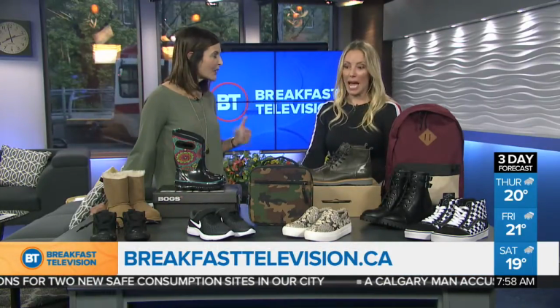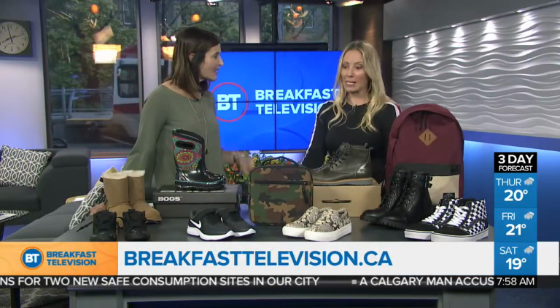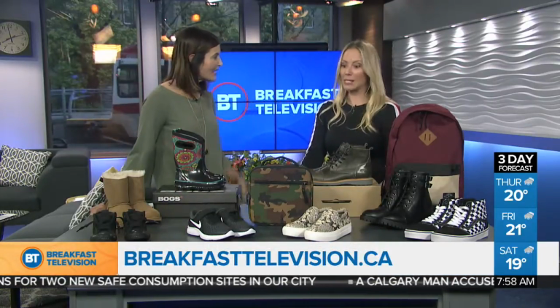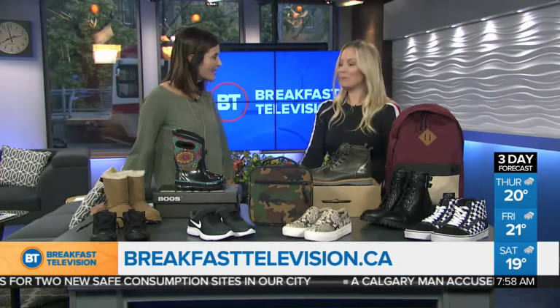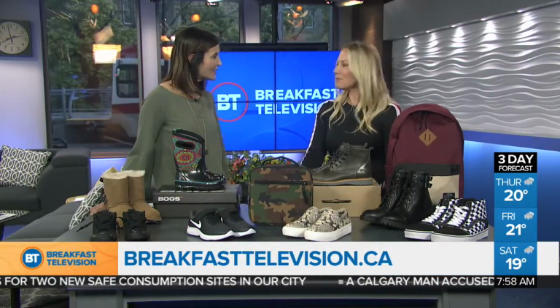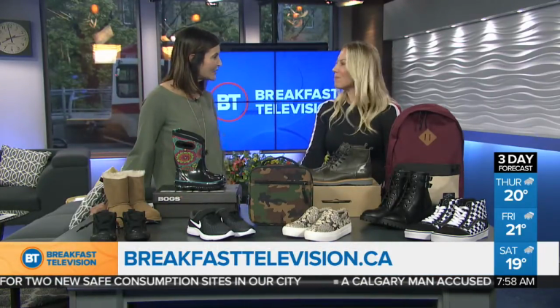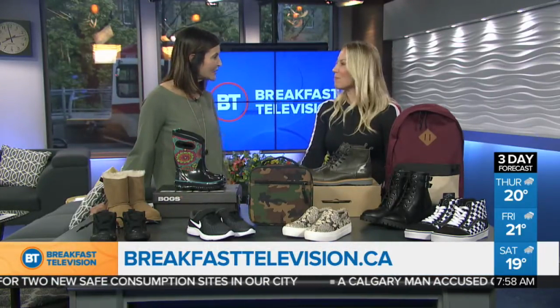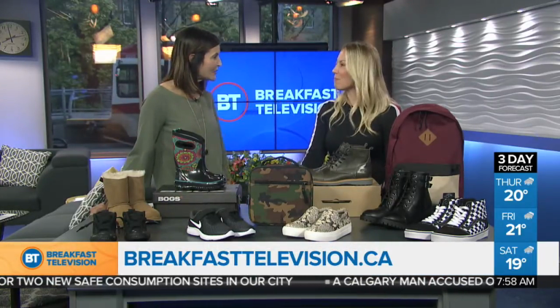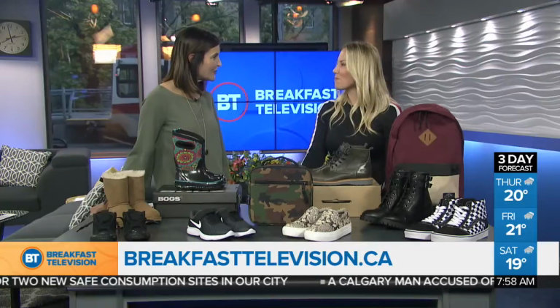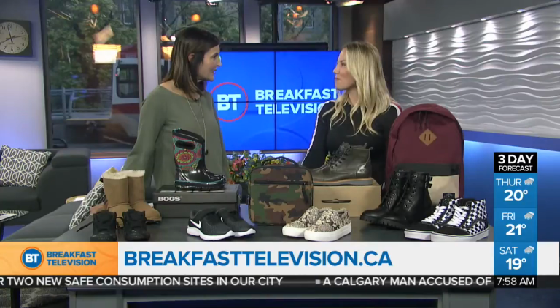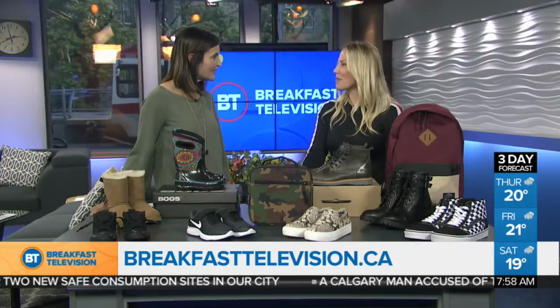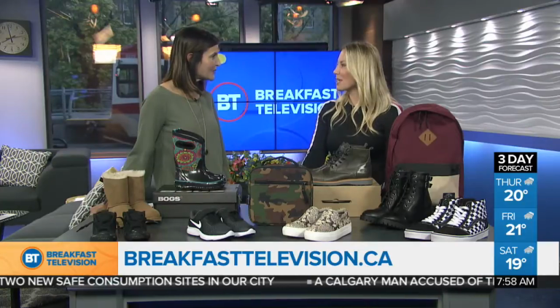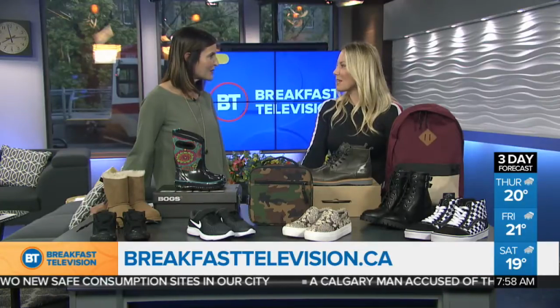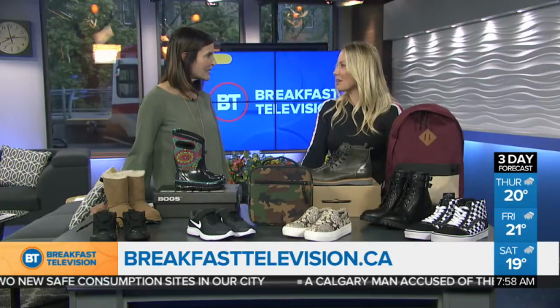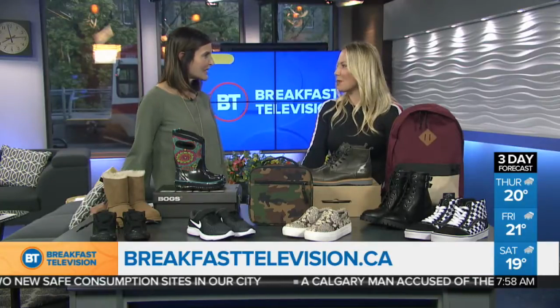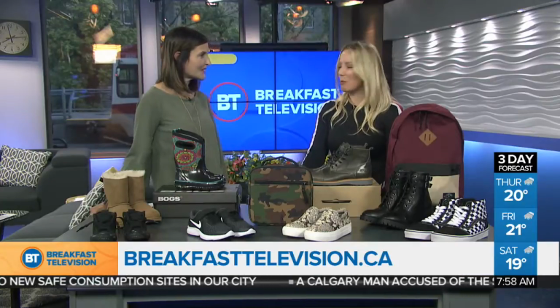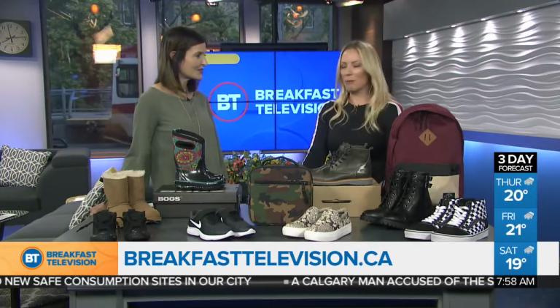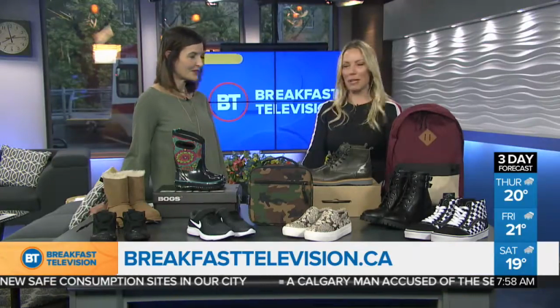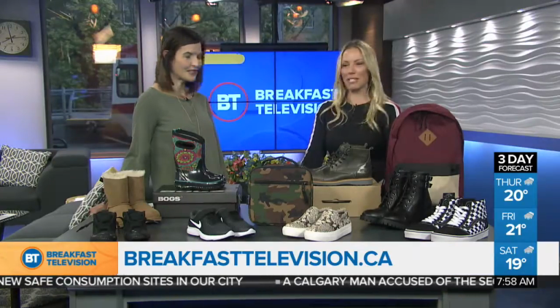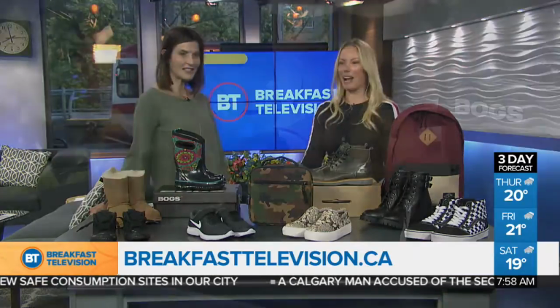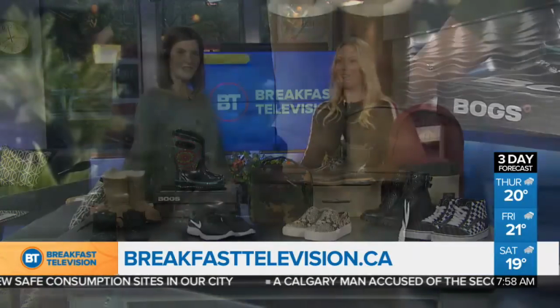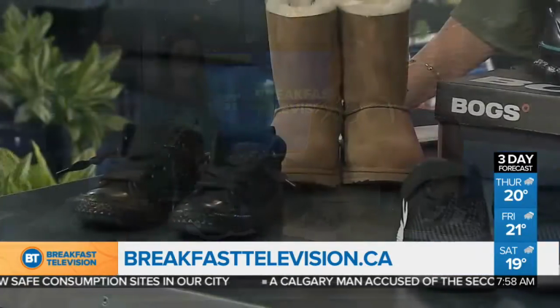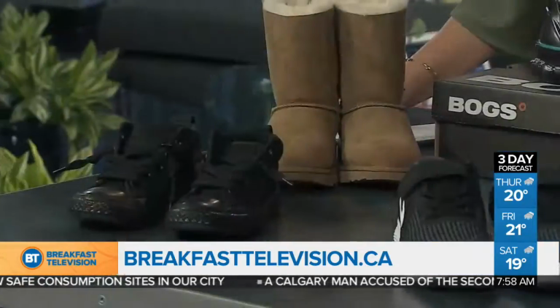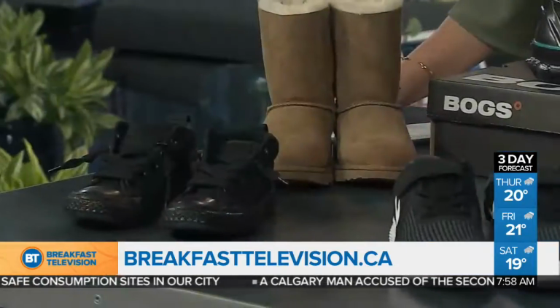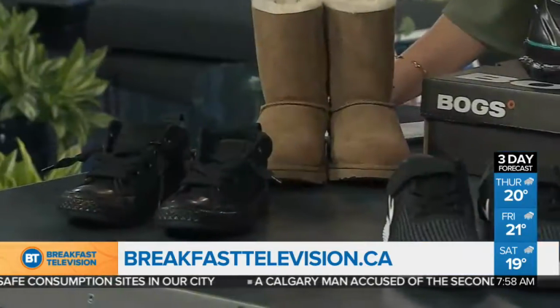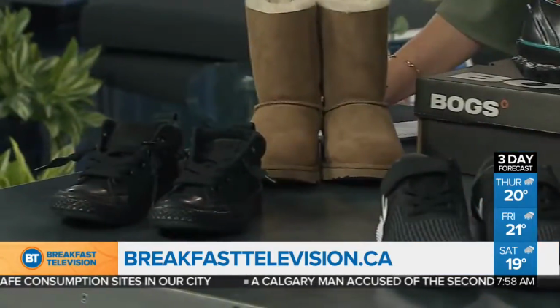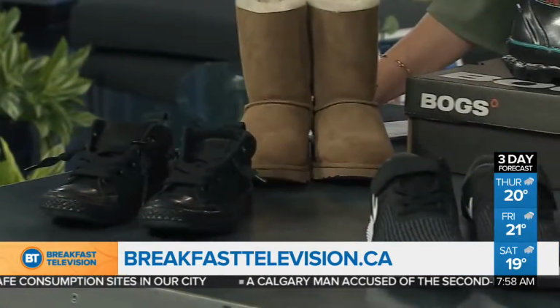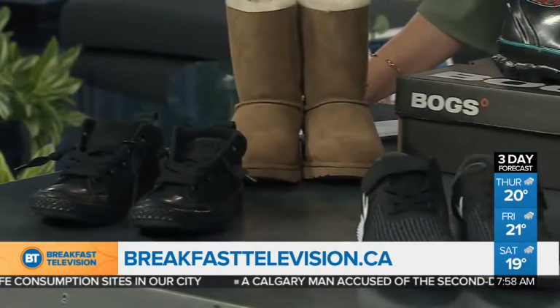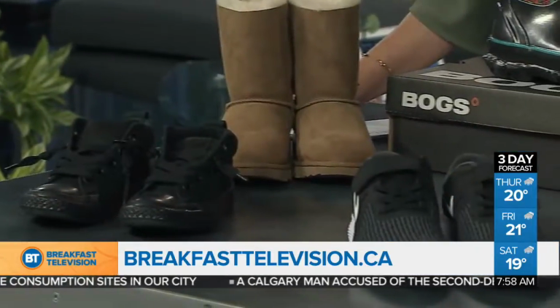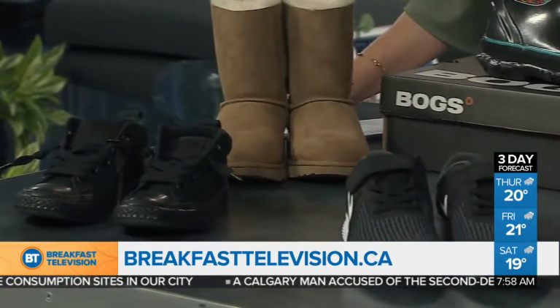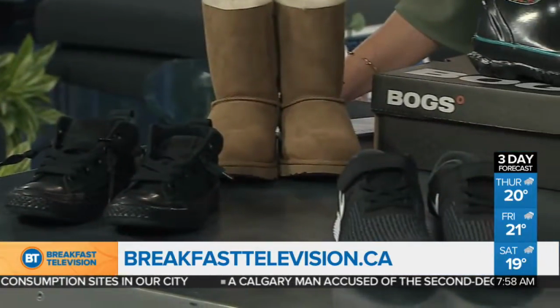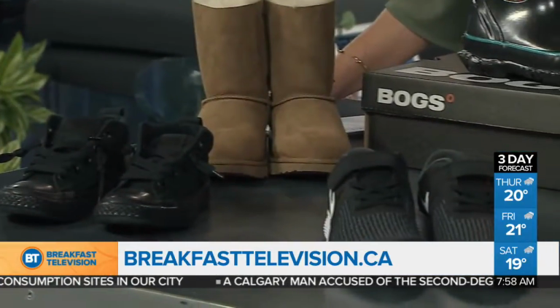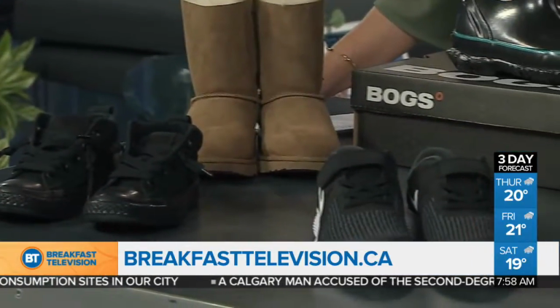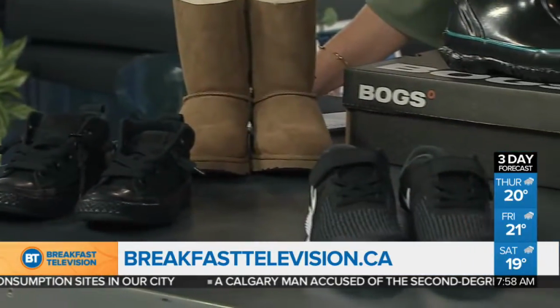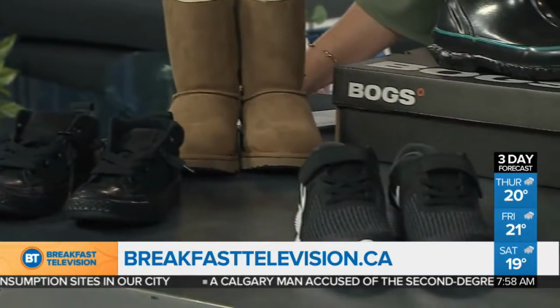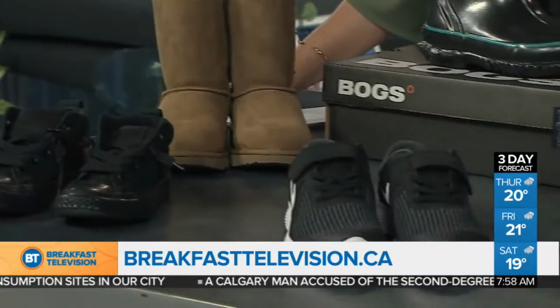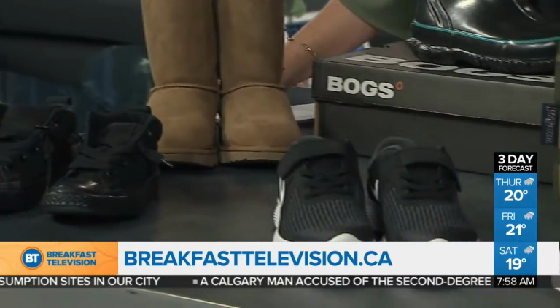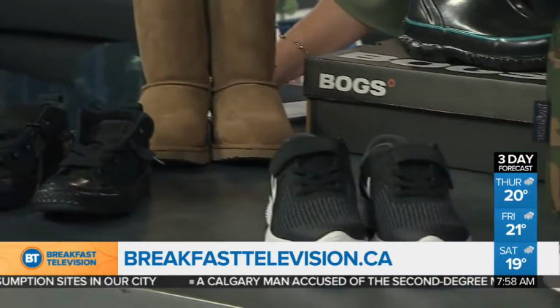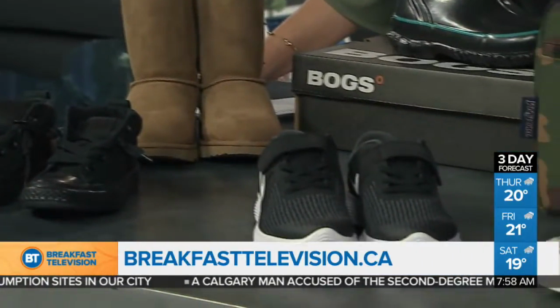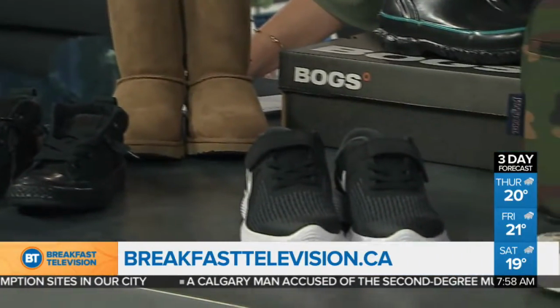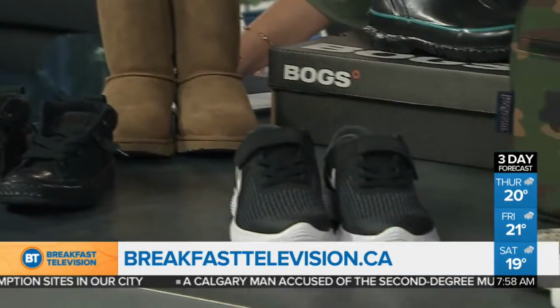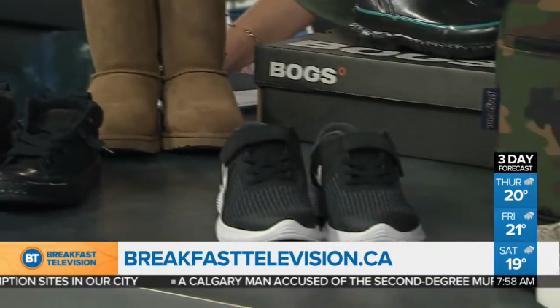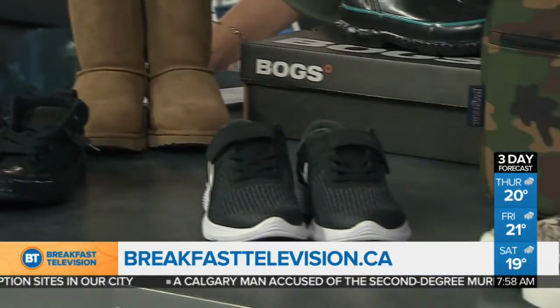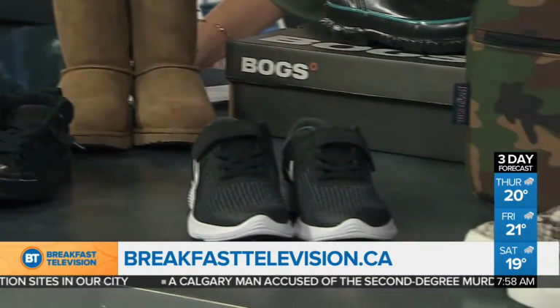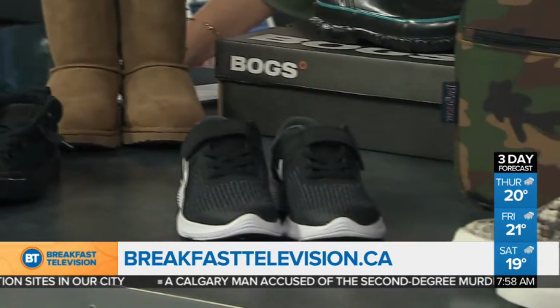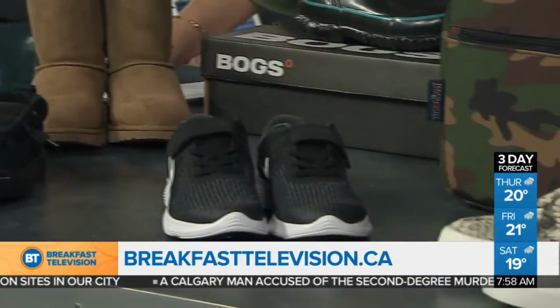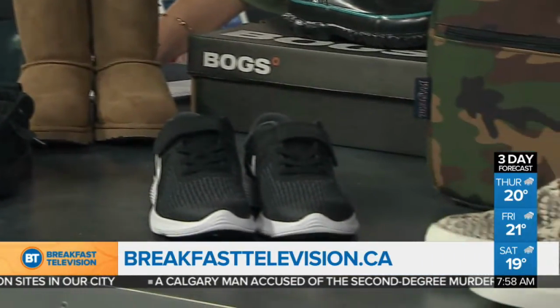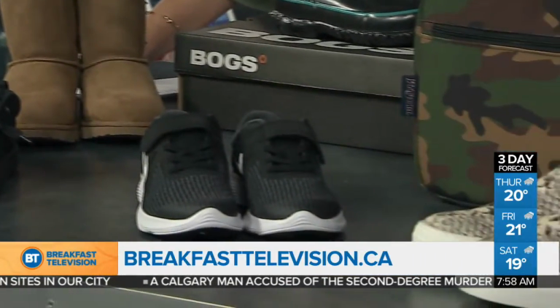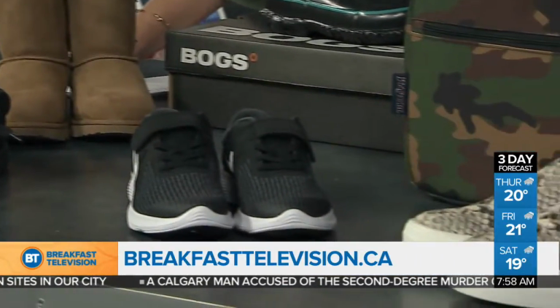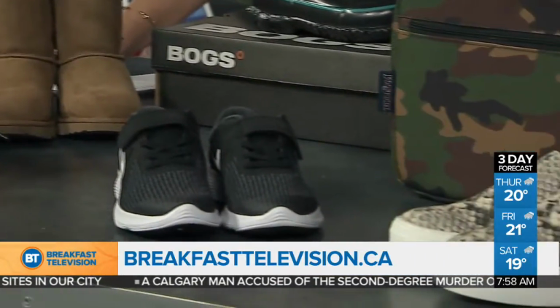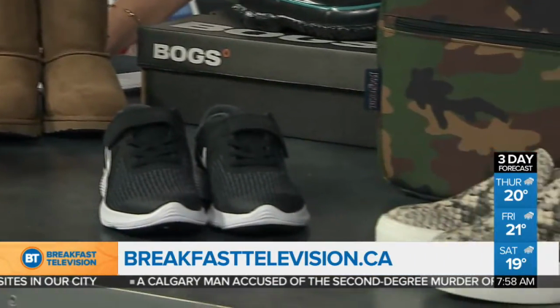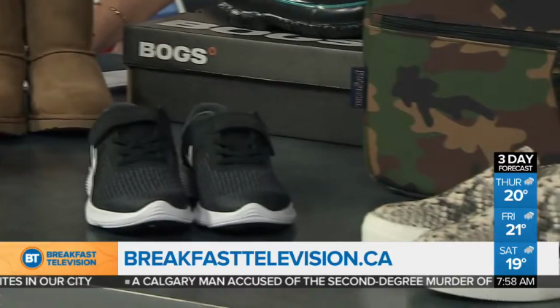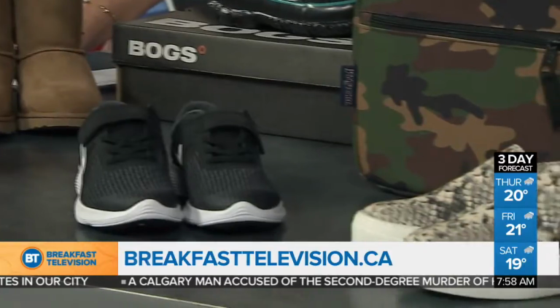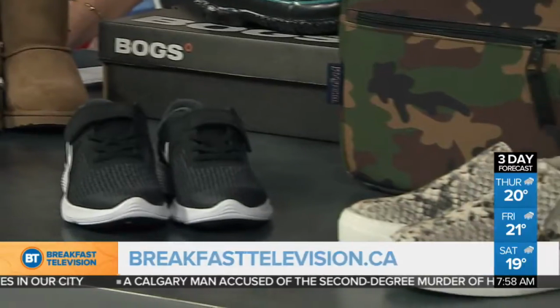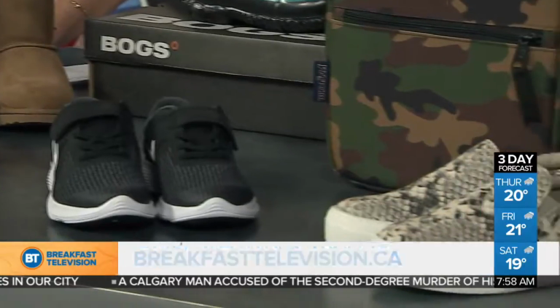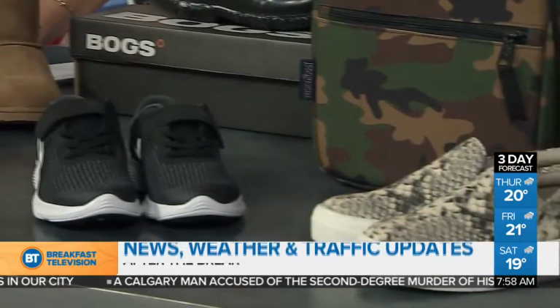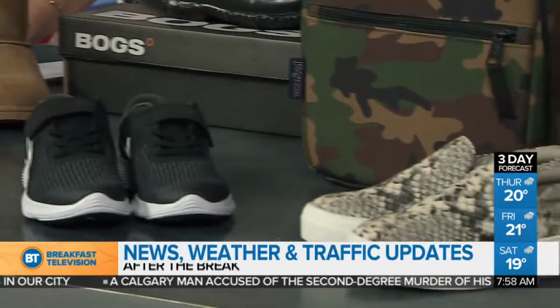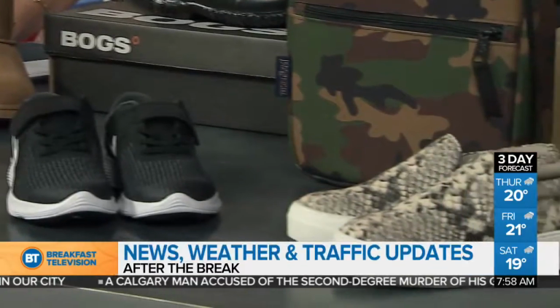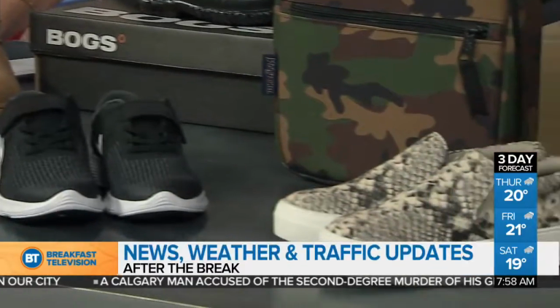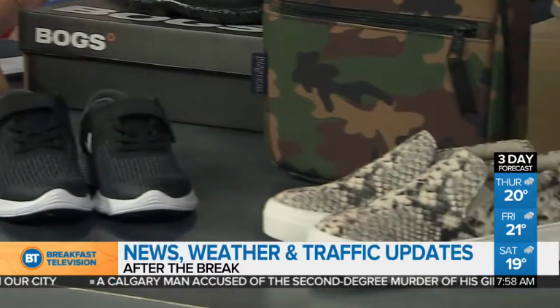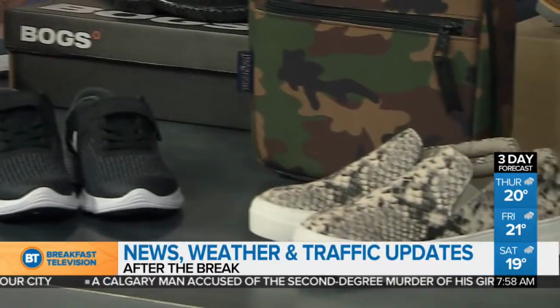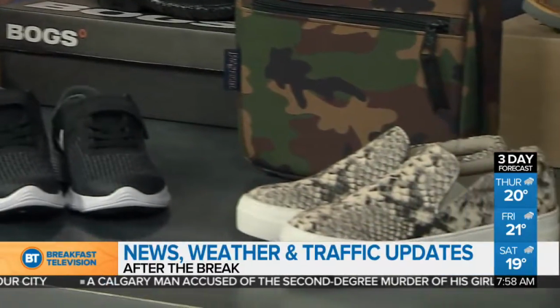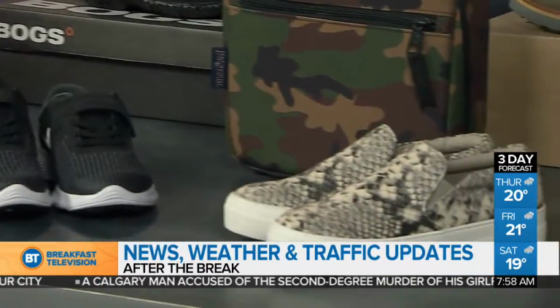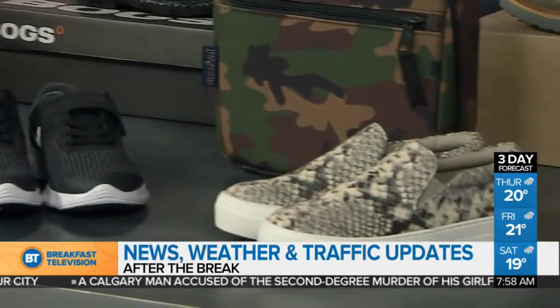Thank you so much for being here this morning. No problem, great stuff as always. We're going to go for a break here on Breakfast Television. When we come back we've got news, weather, and traffic — stay with us.